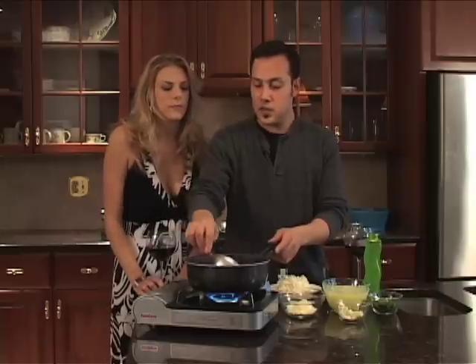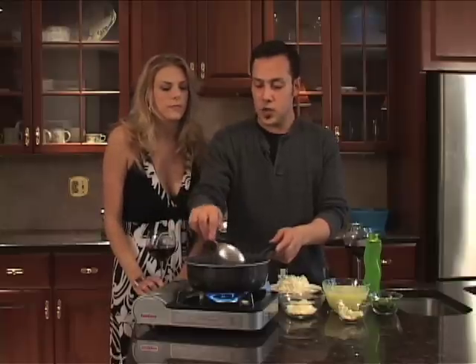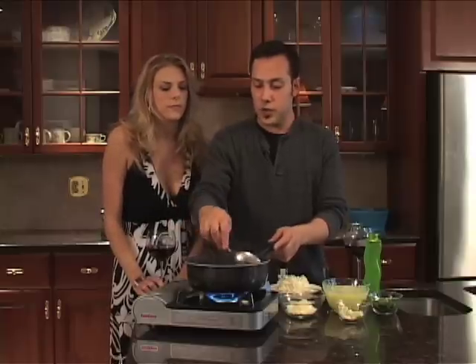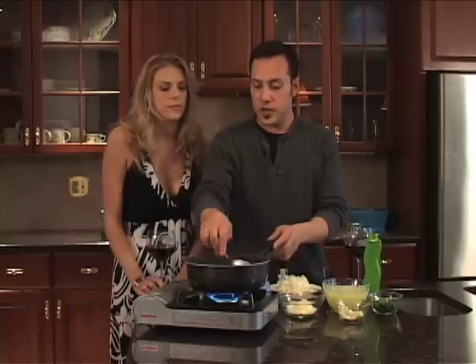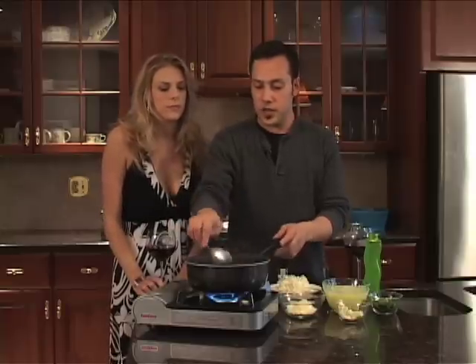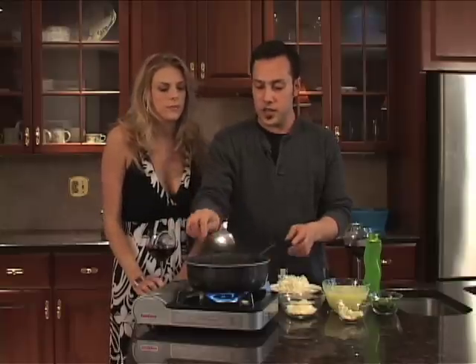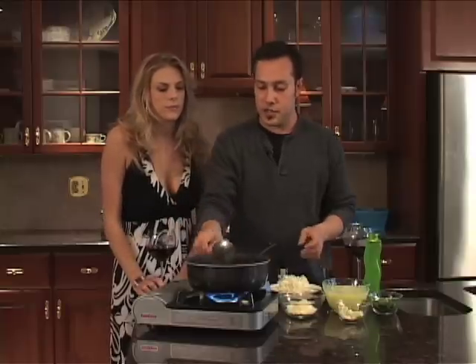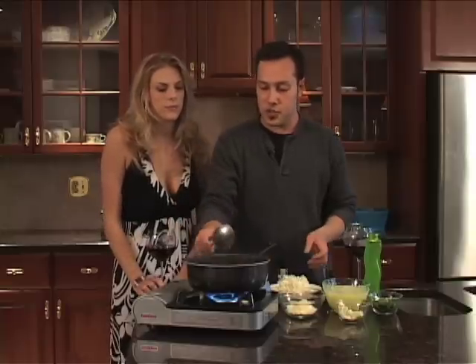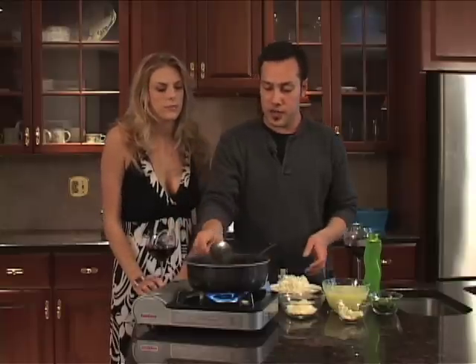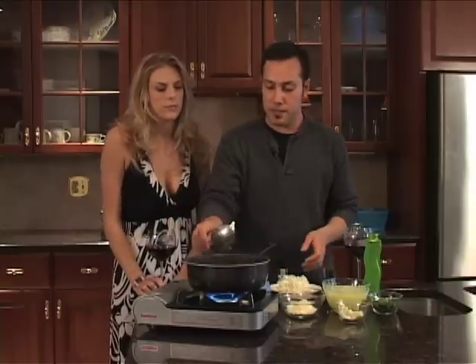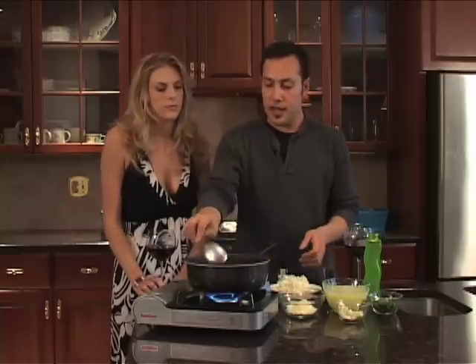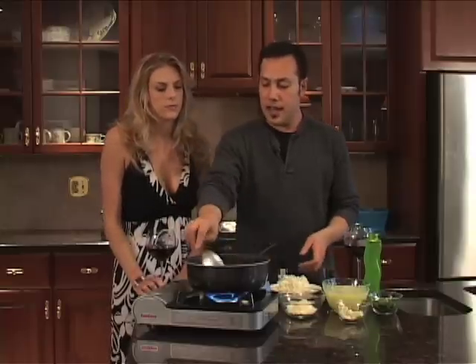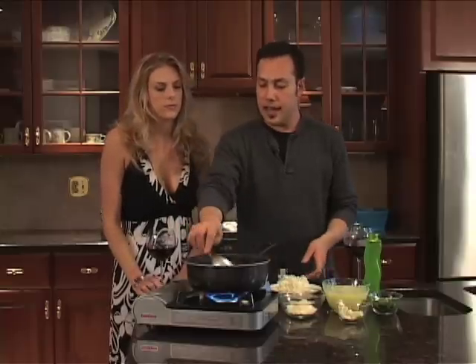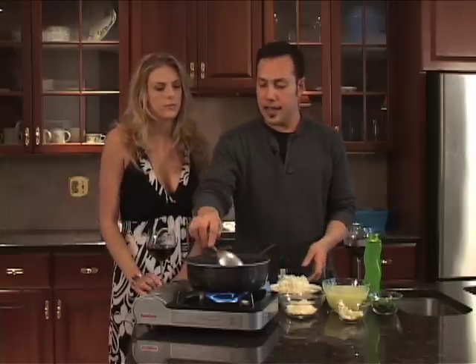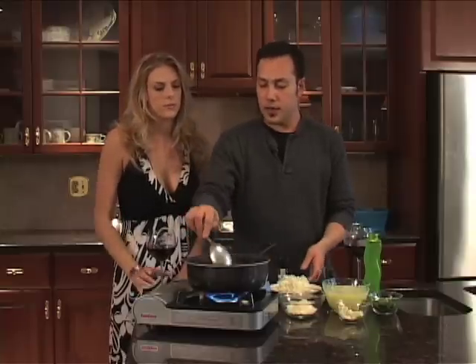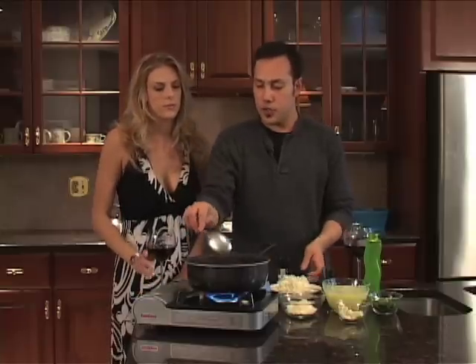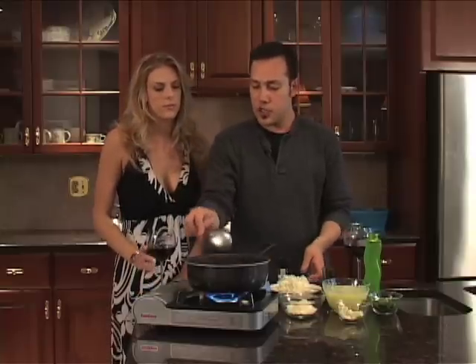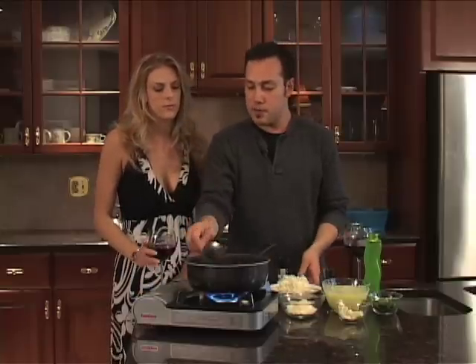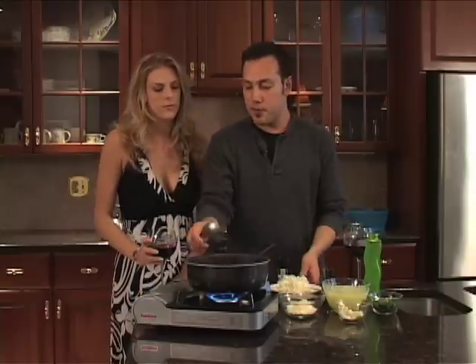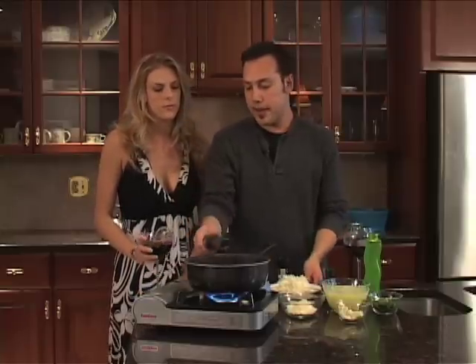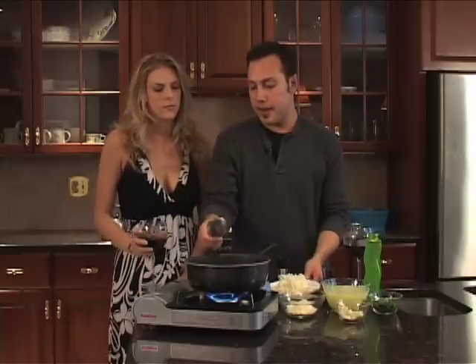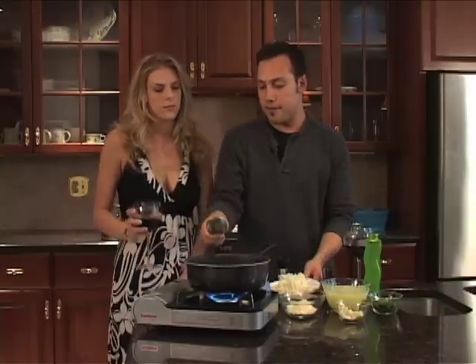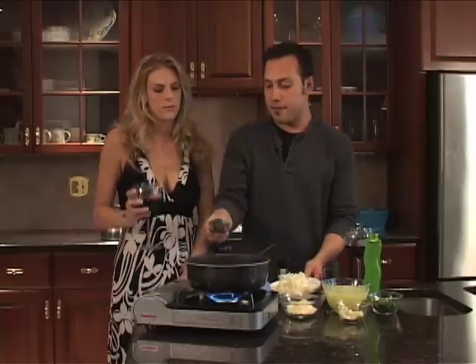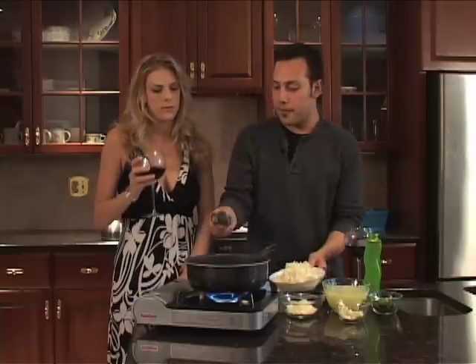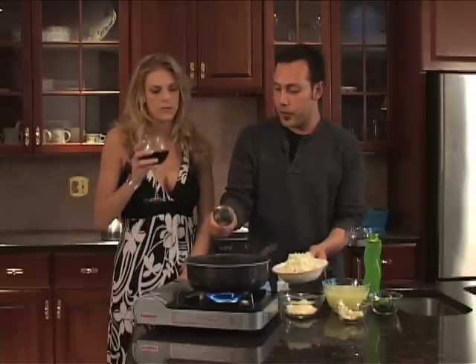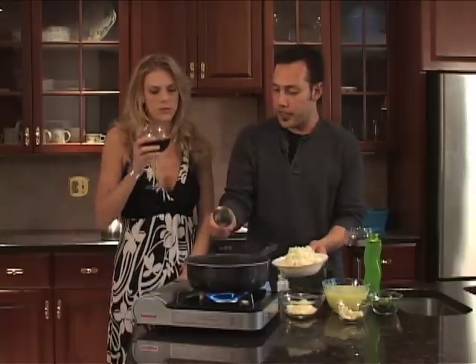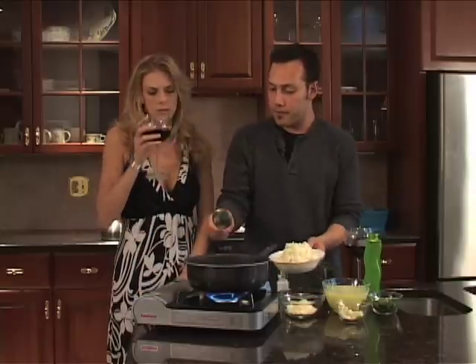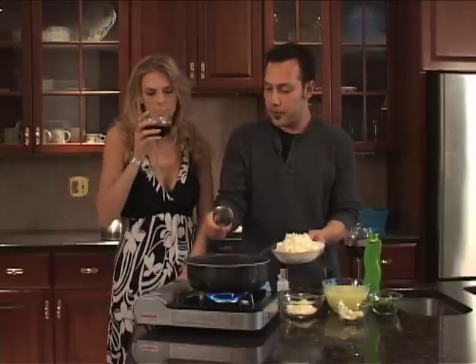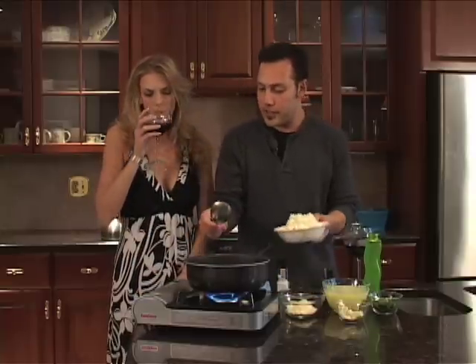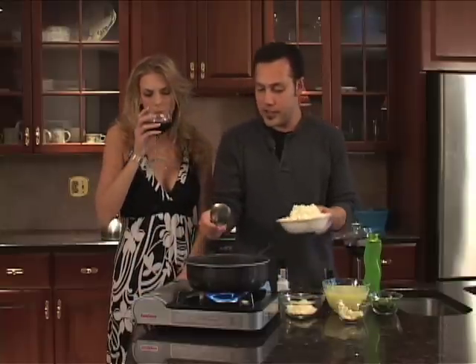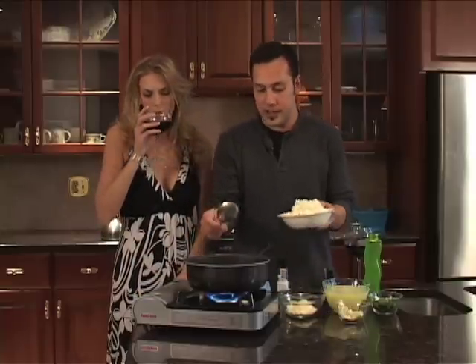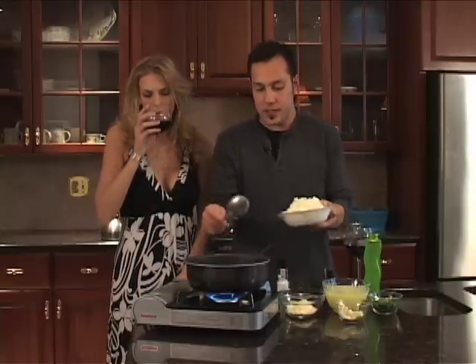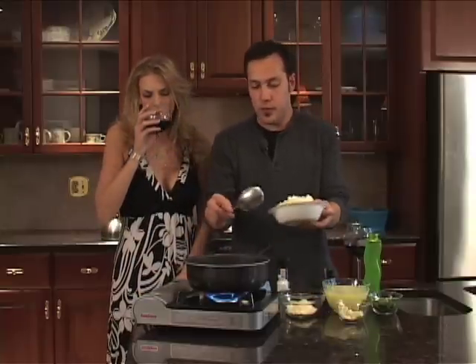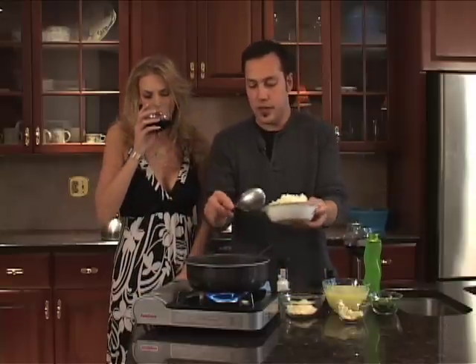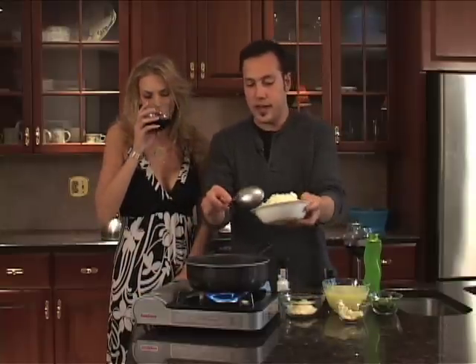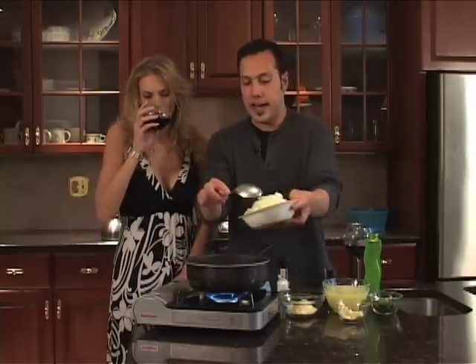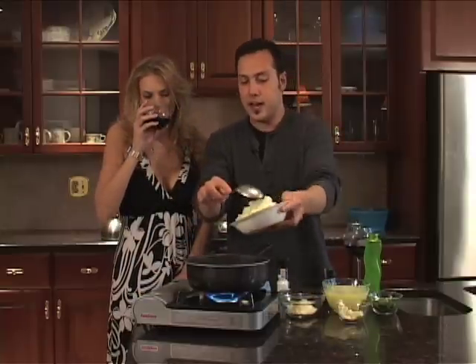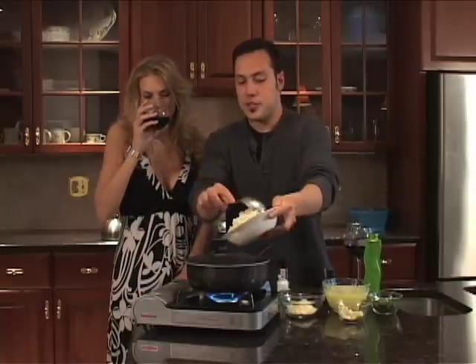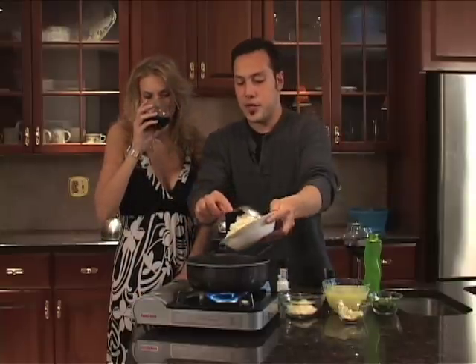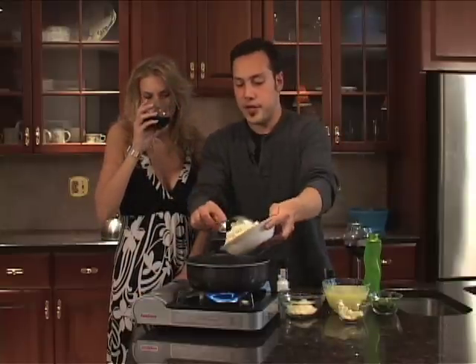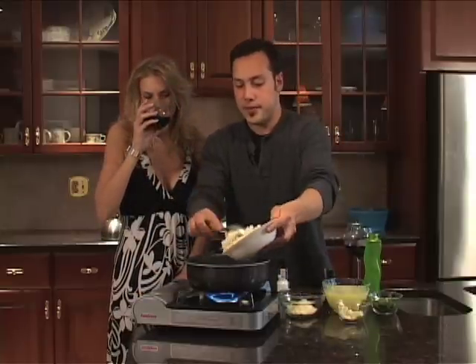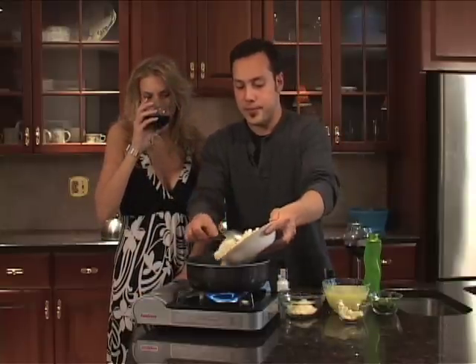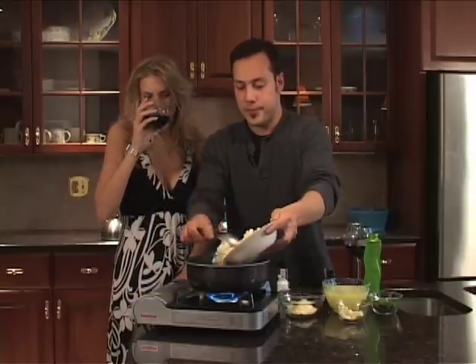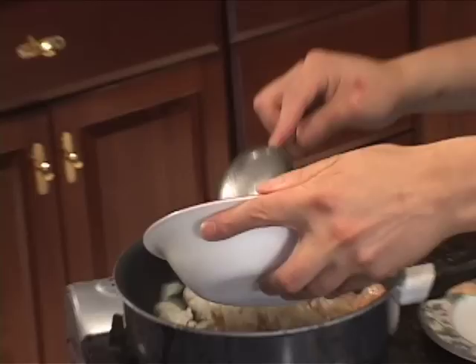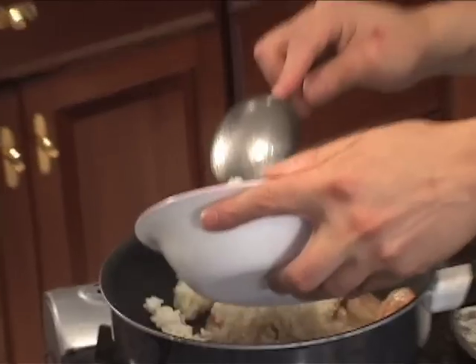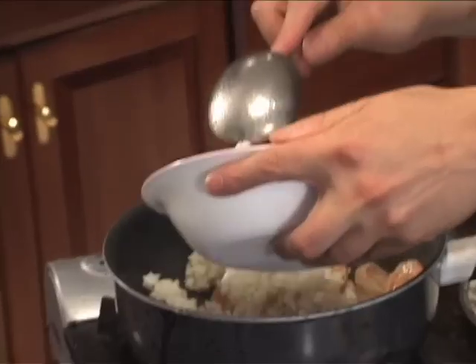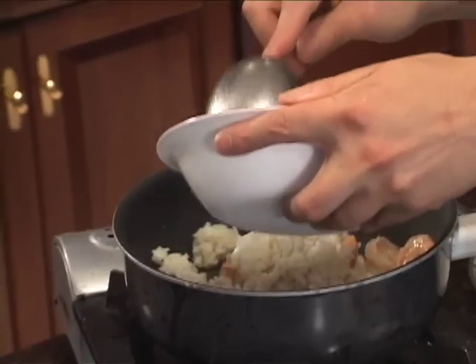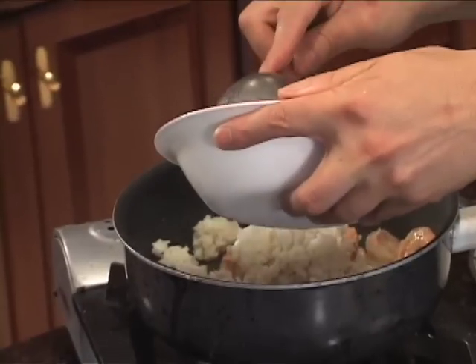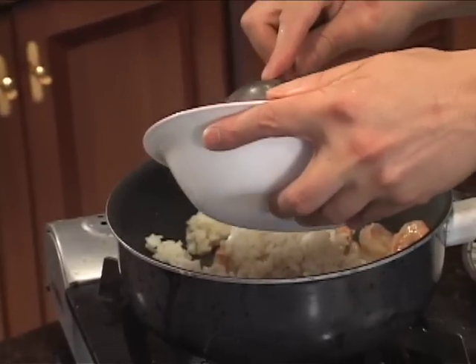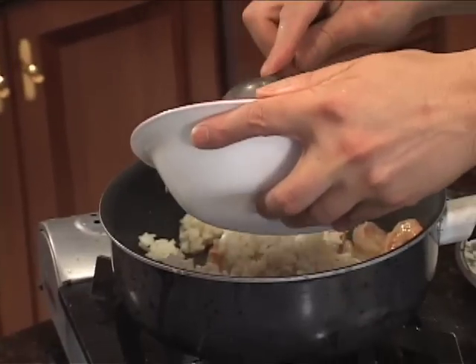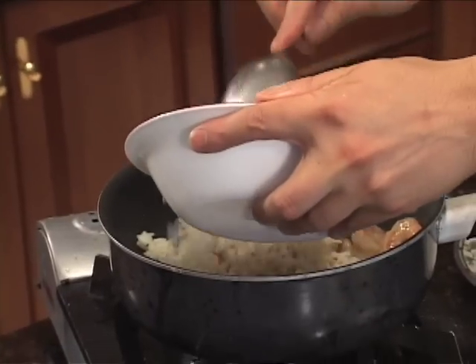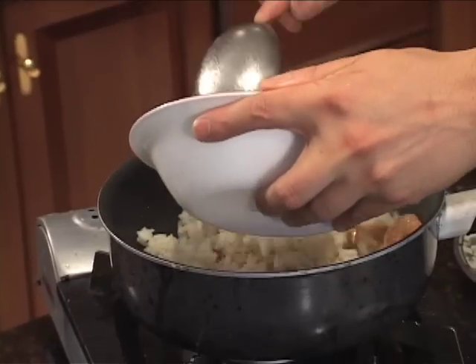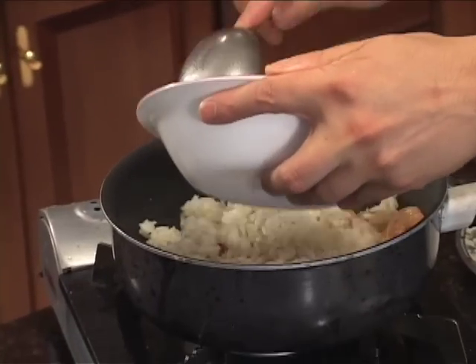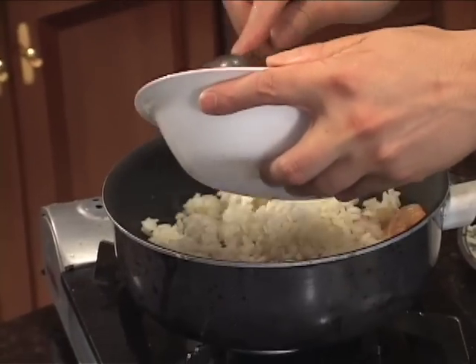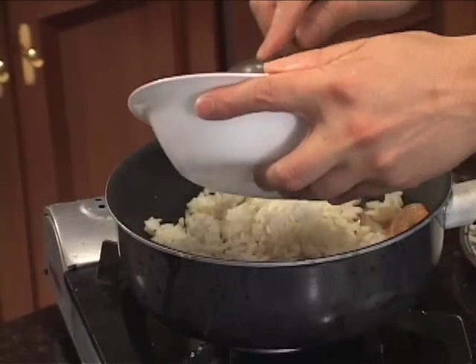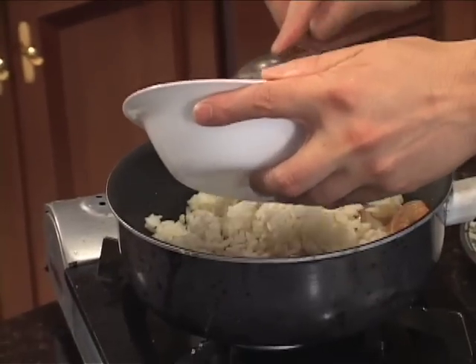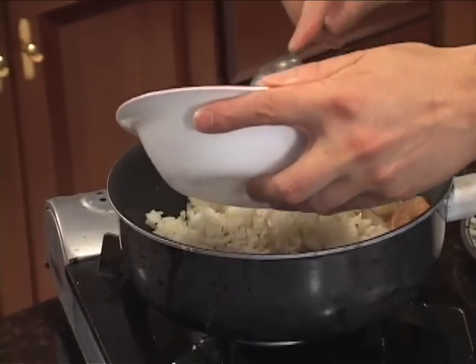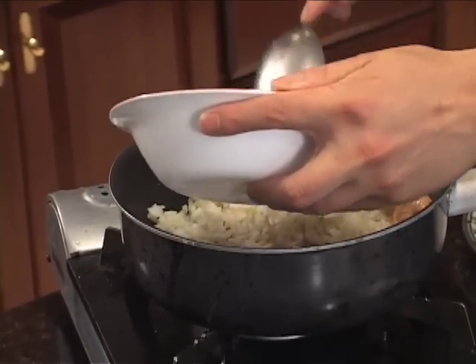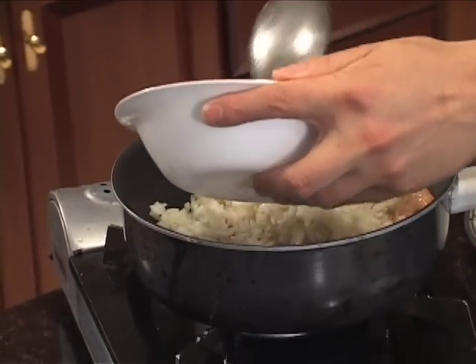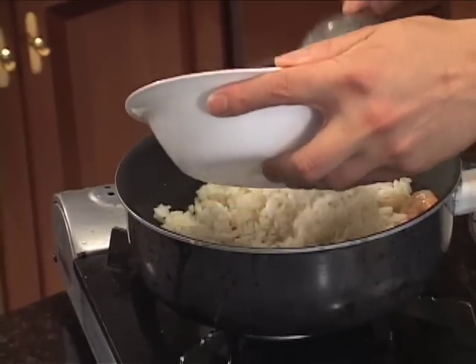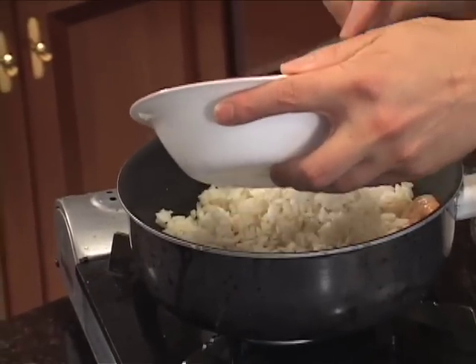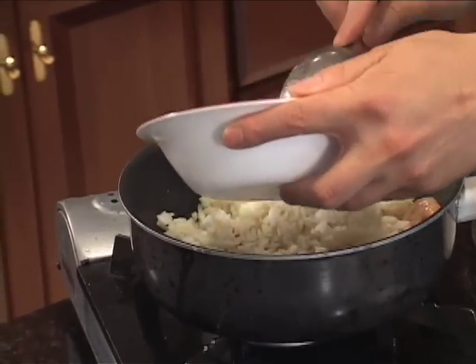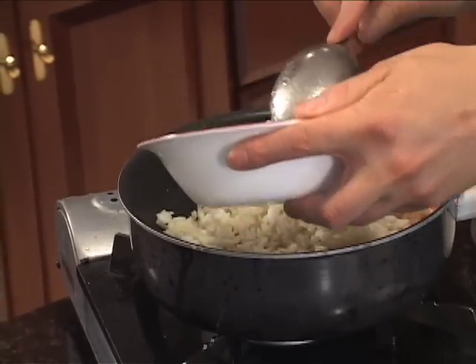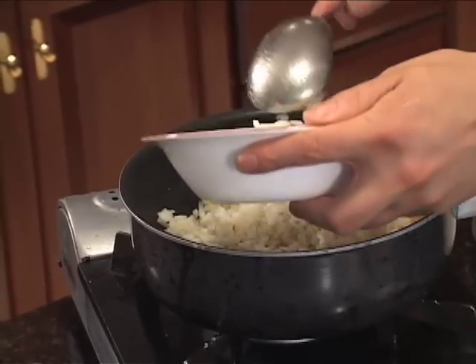So we are cooking off our shrimp and just before they get fully cooked, we are going to add our risotto right into them.